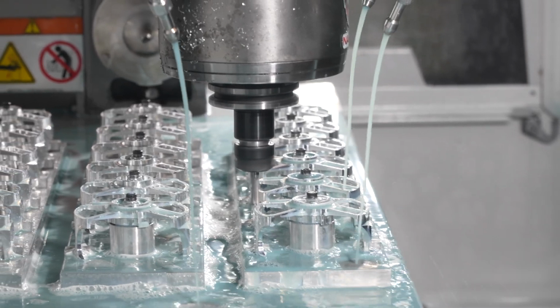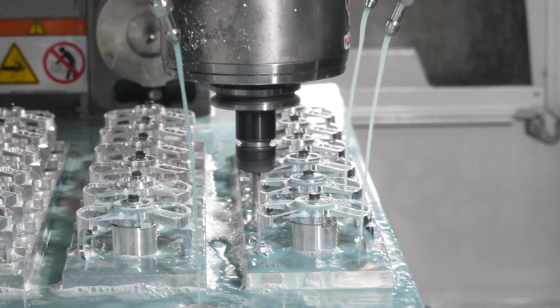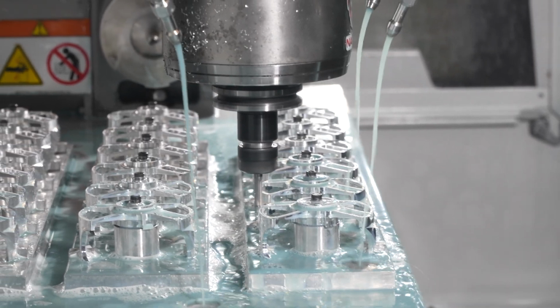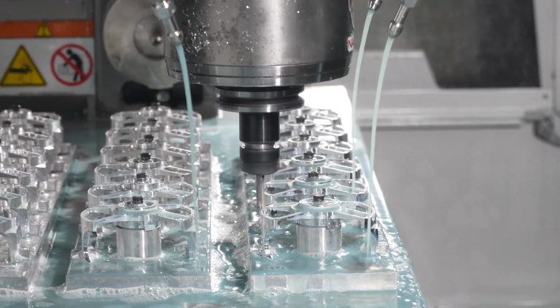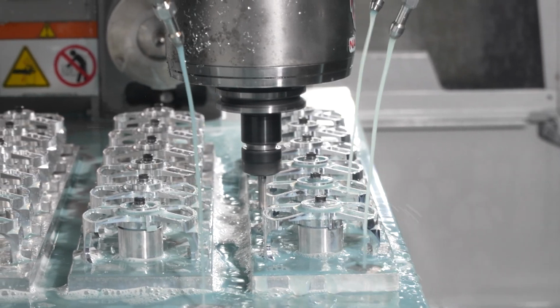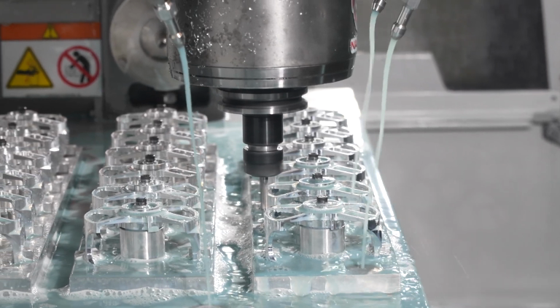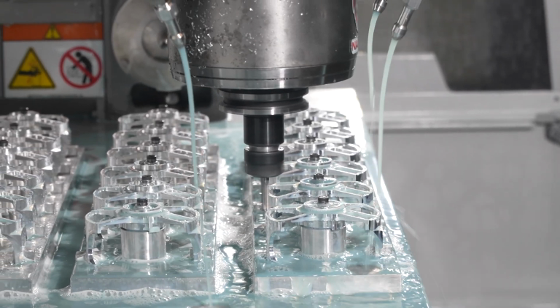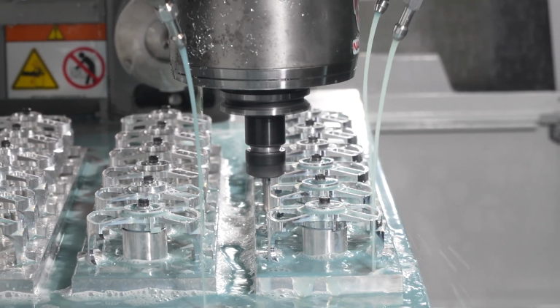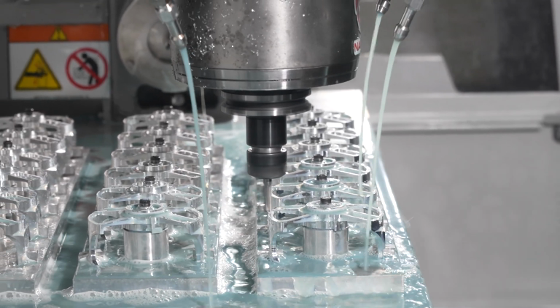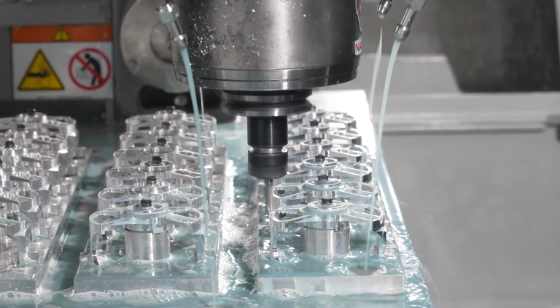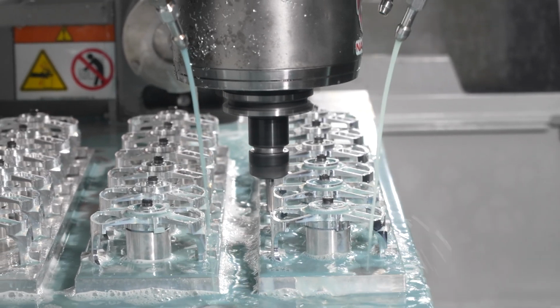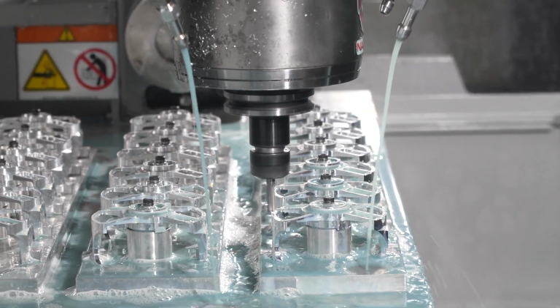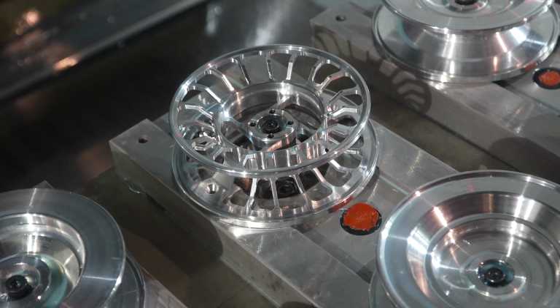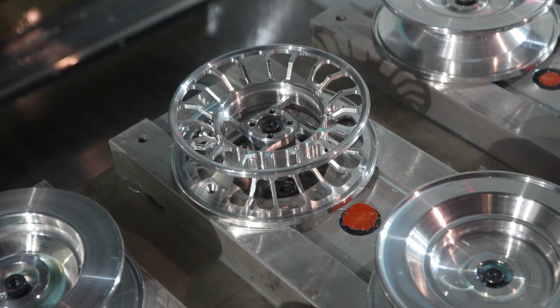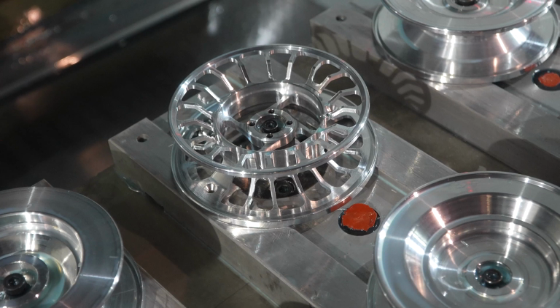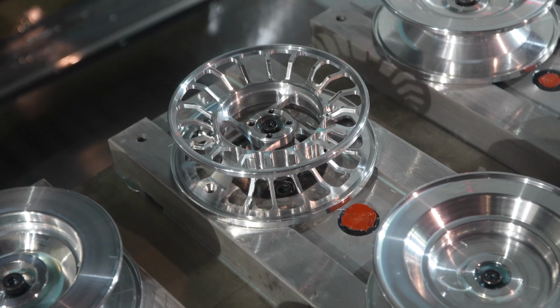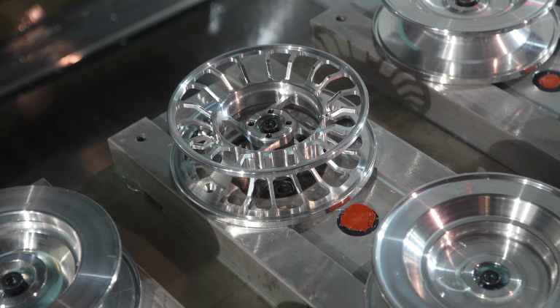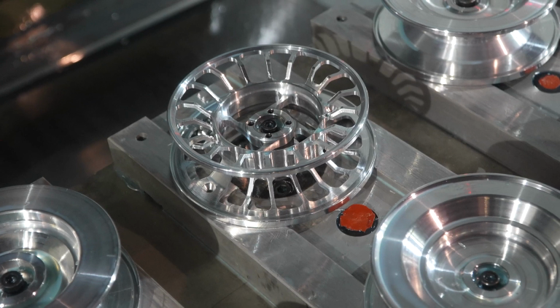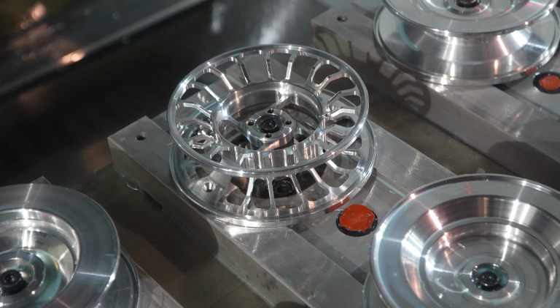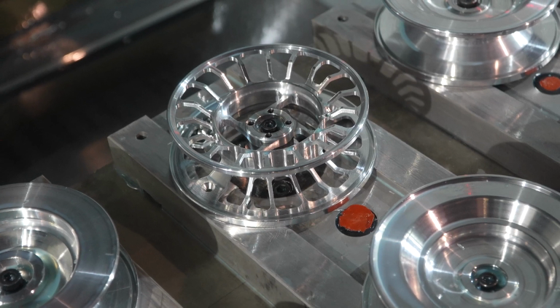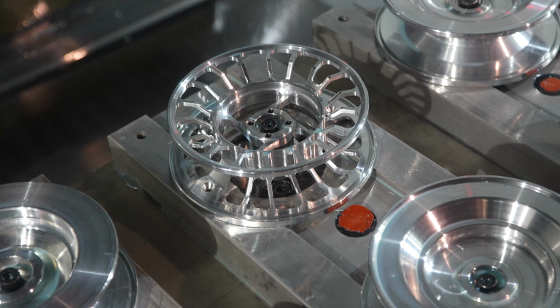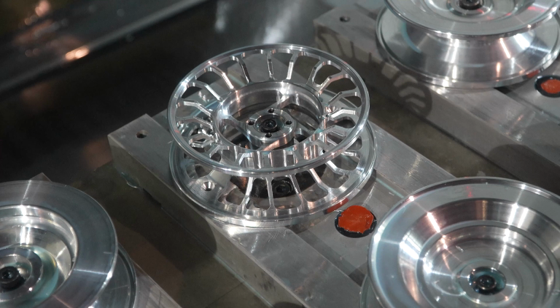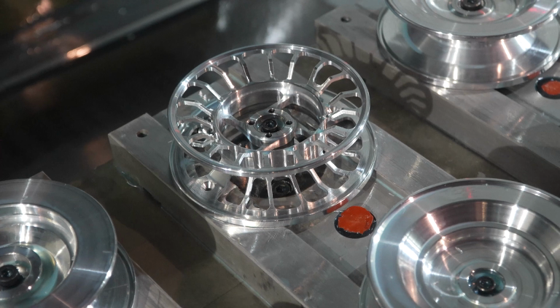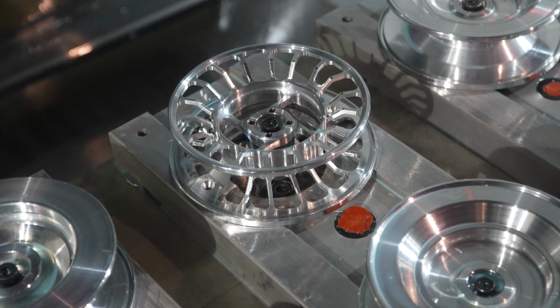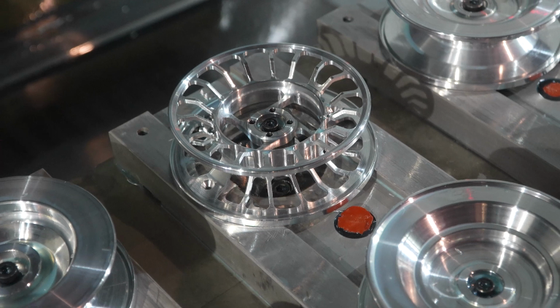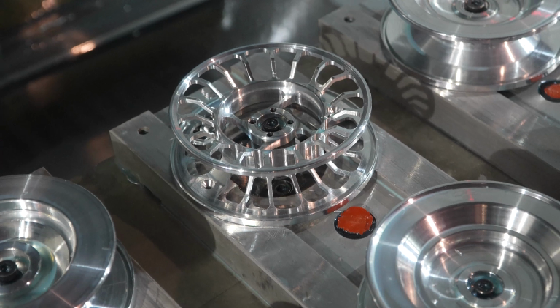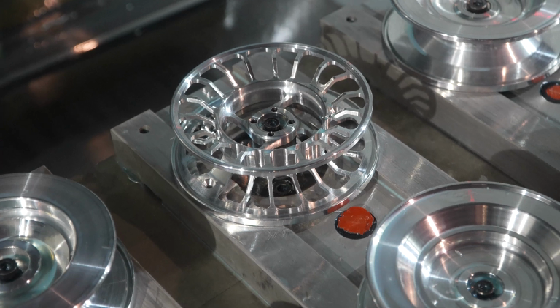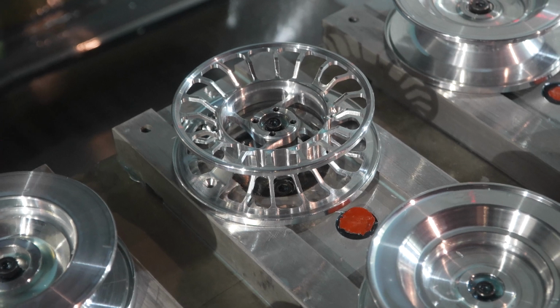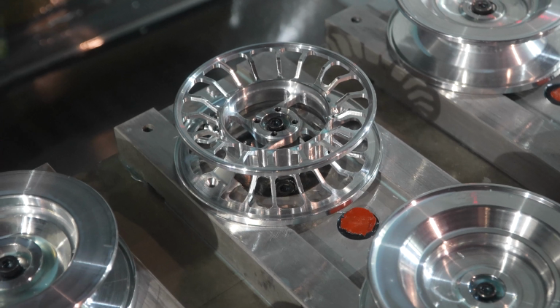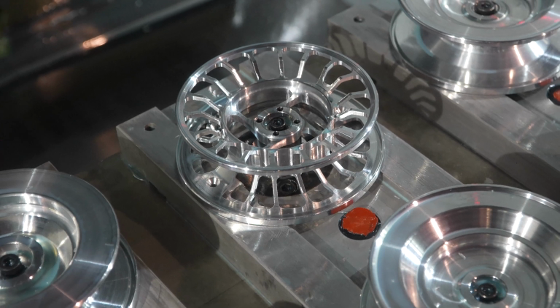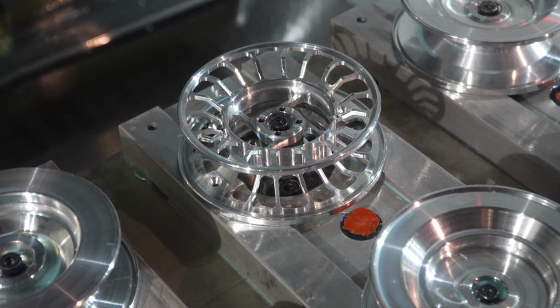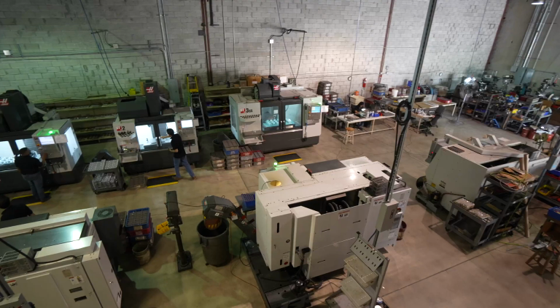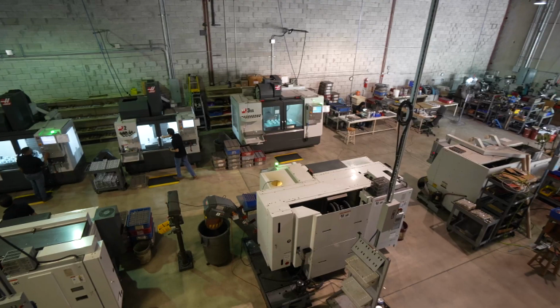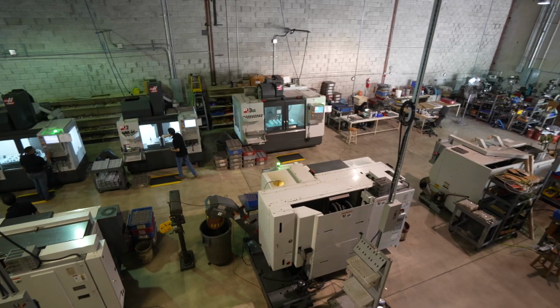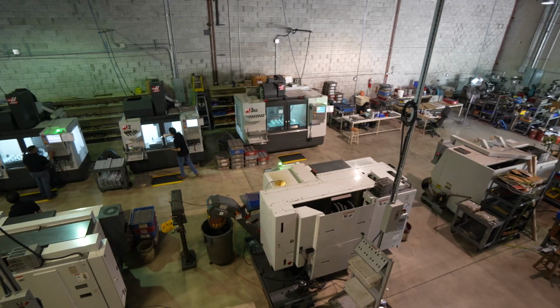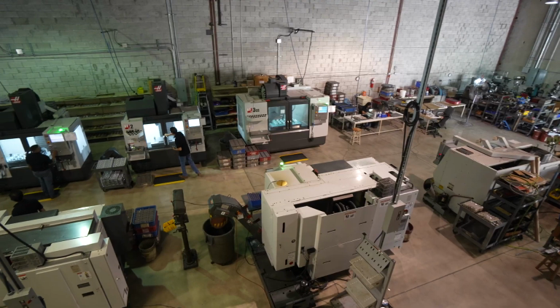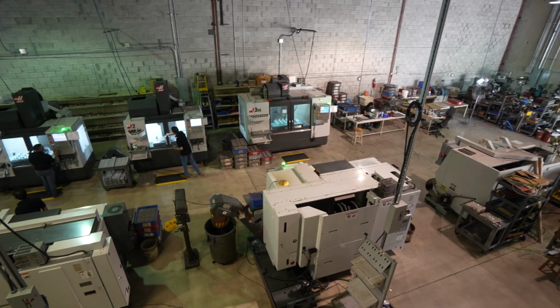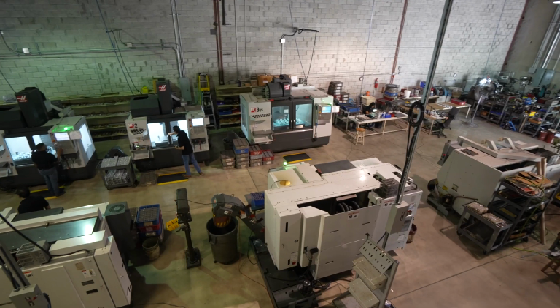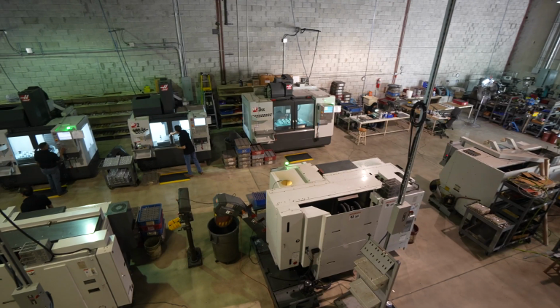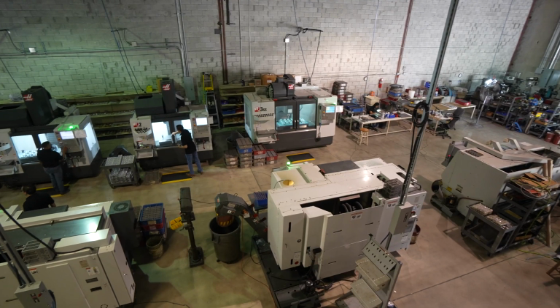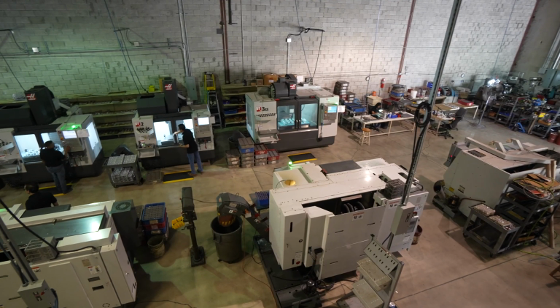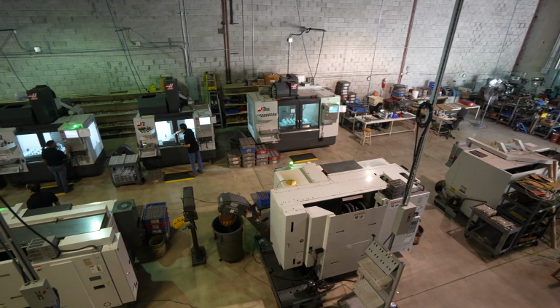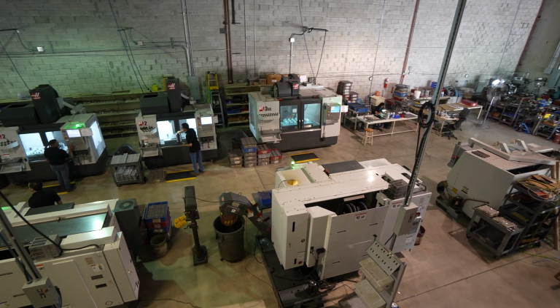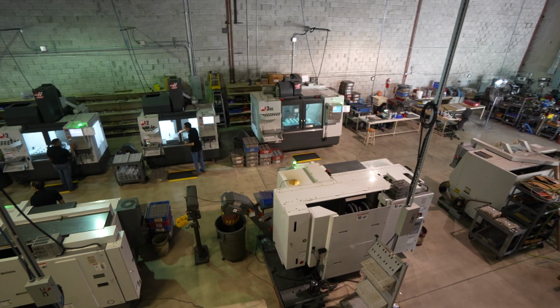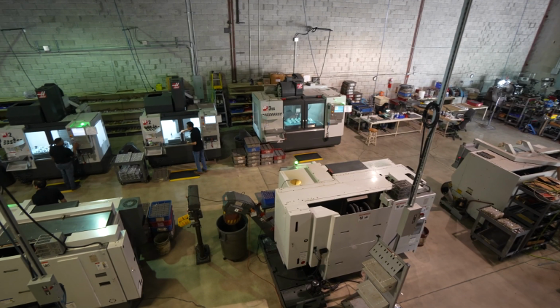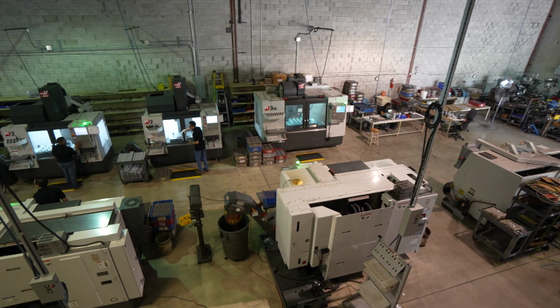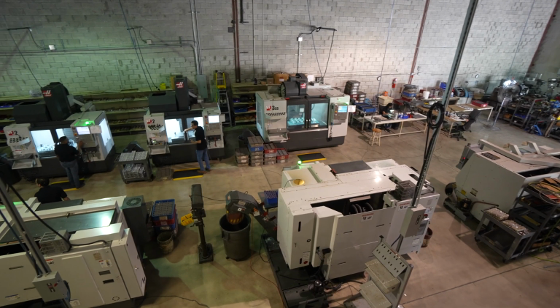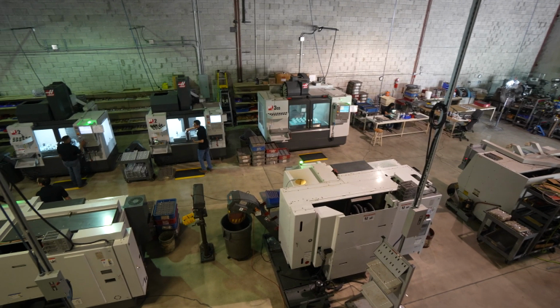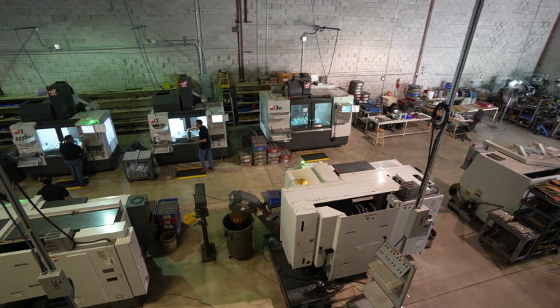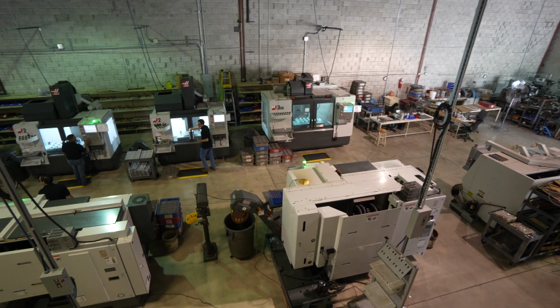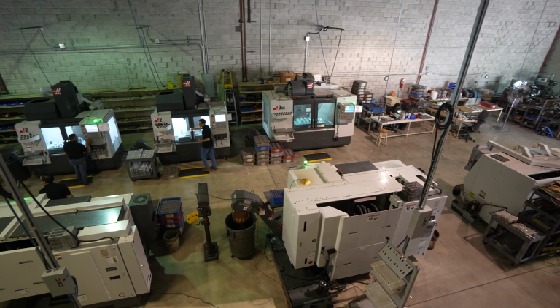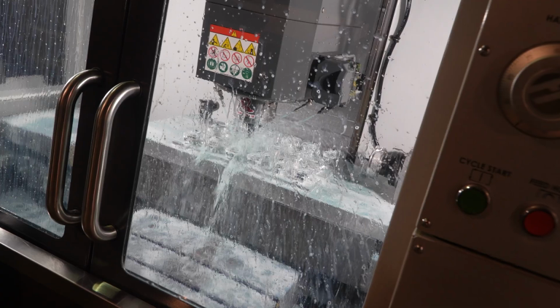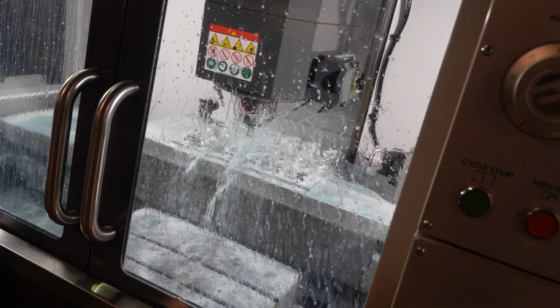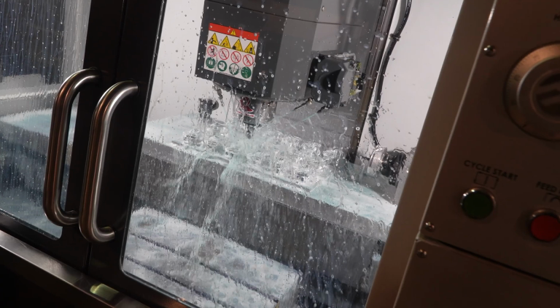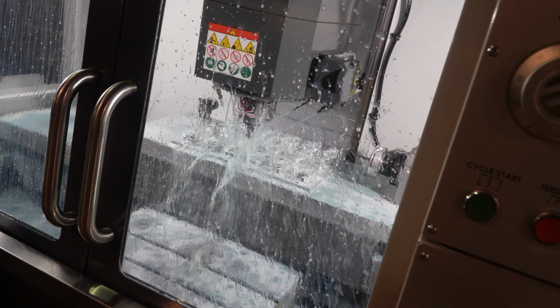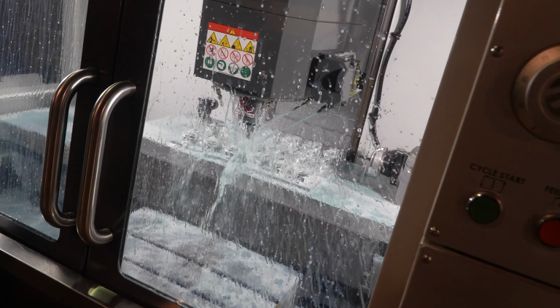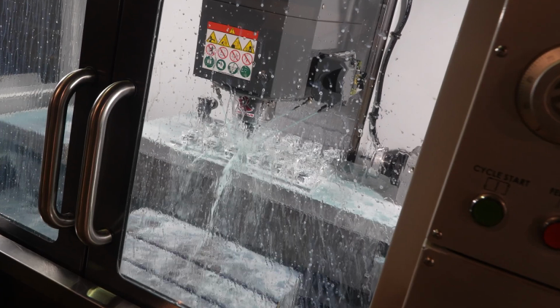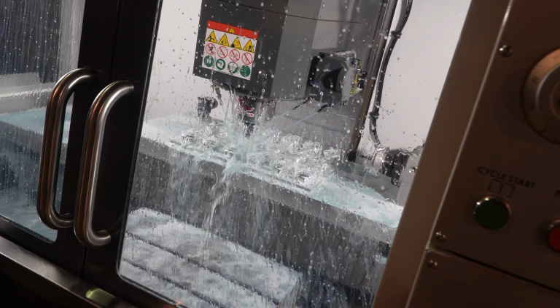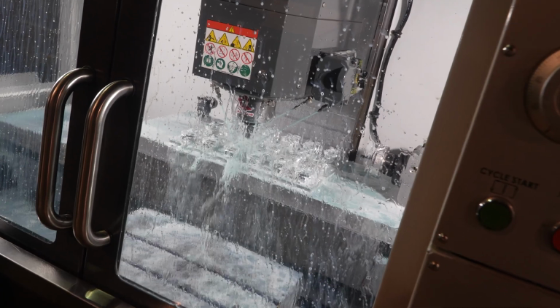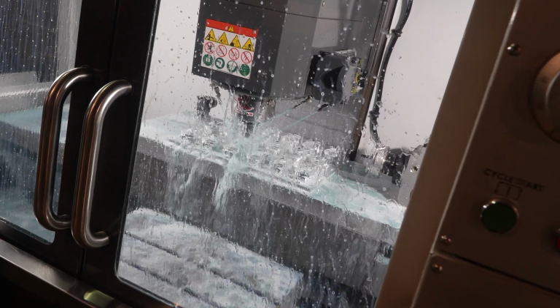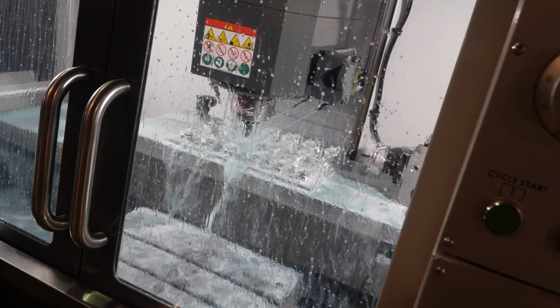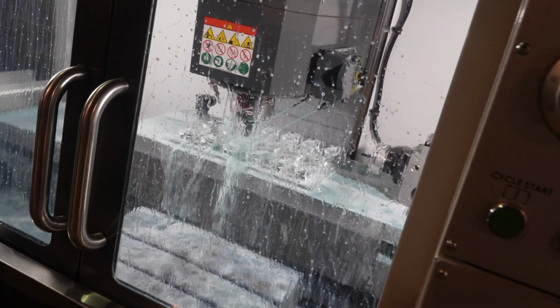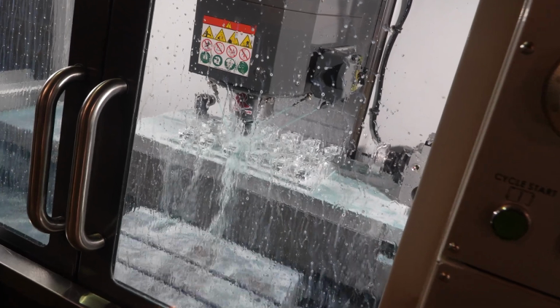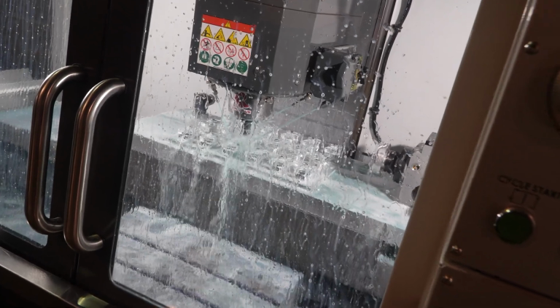All our product is made in the U.S. — Nautilus Reels, made right here in Miami, Florida, on Haas machines.